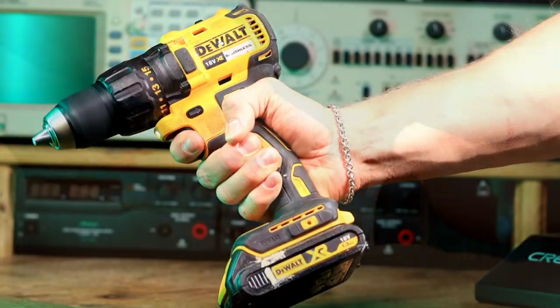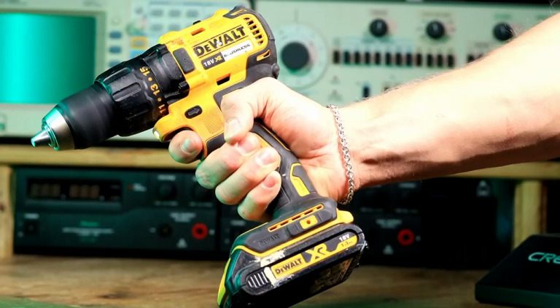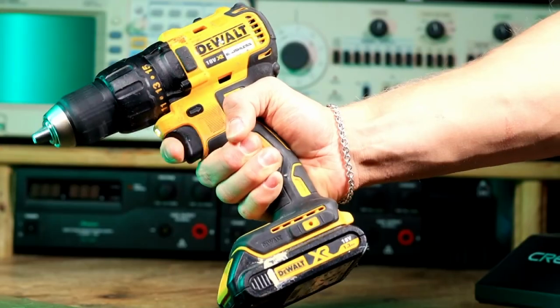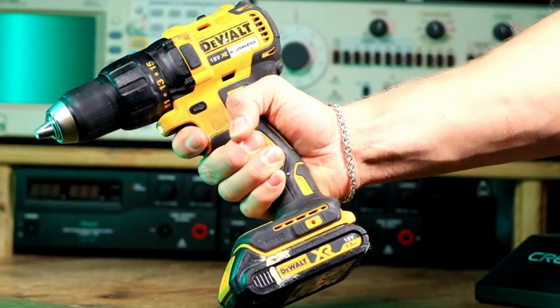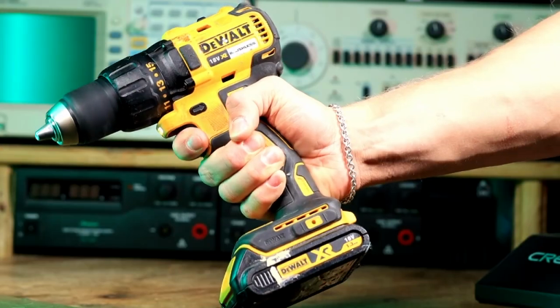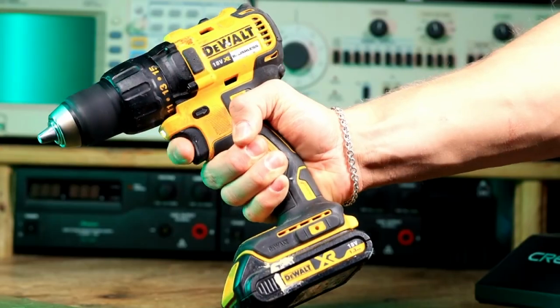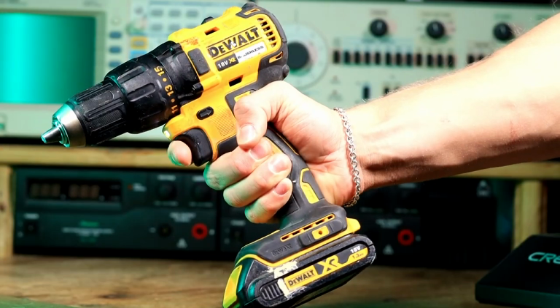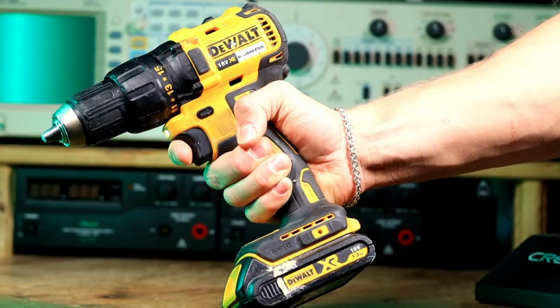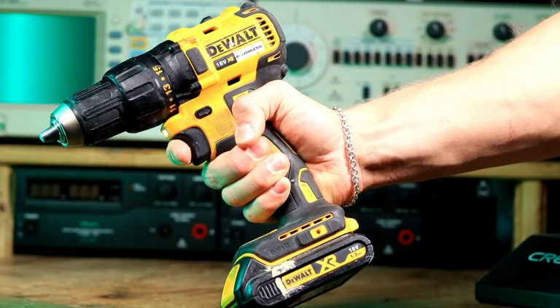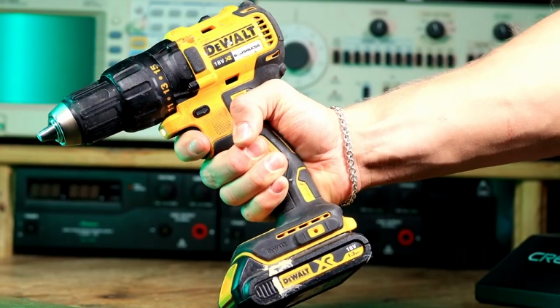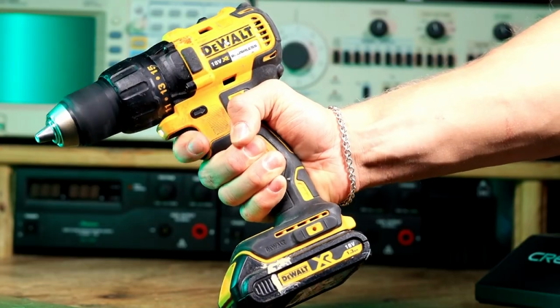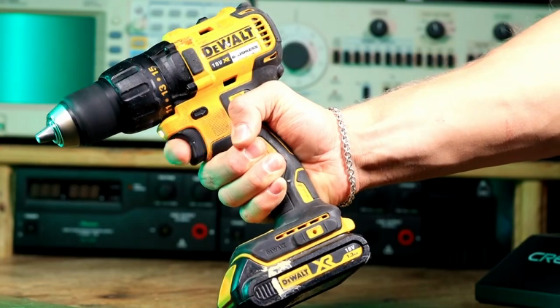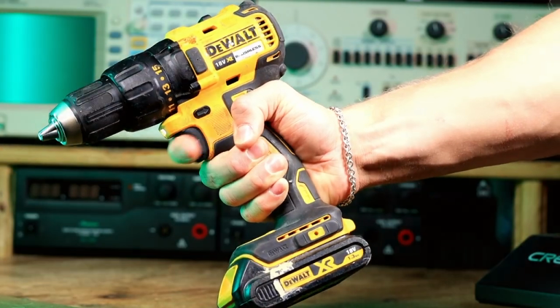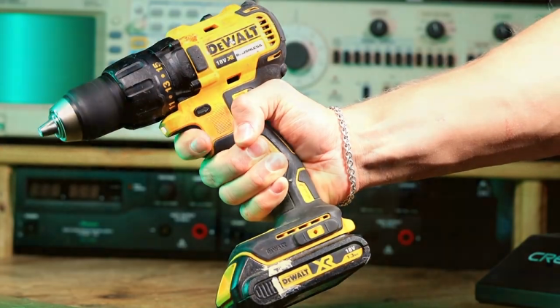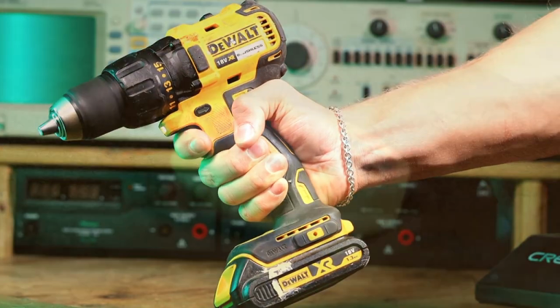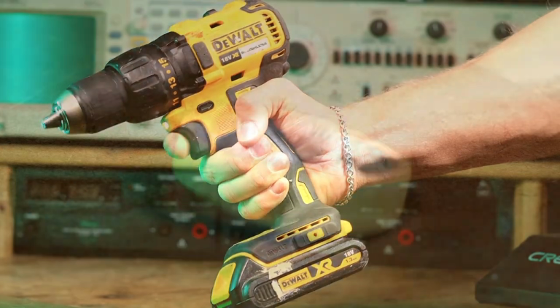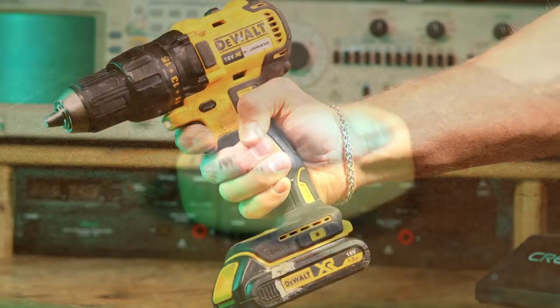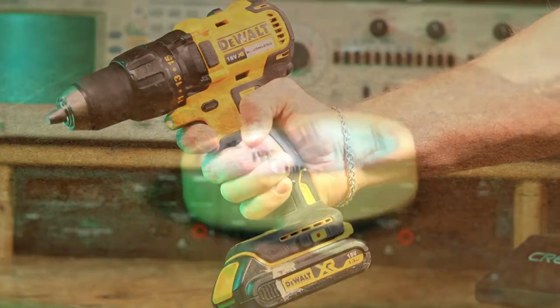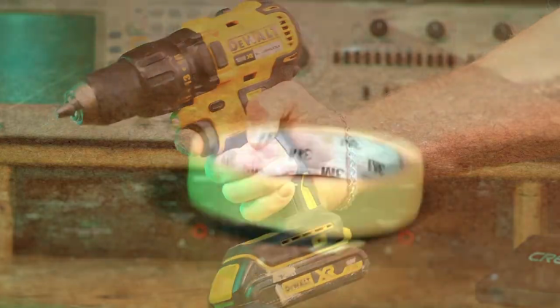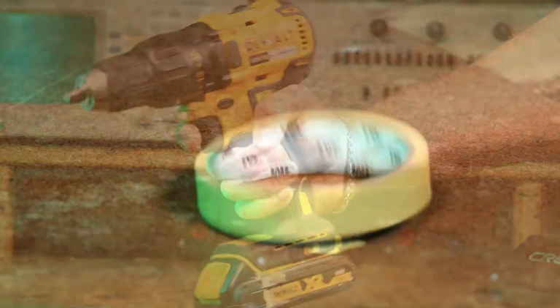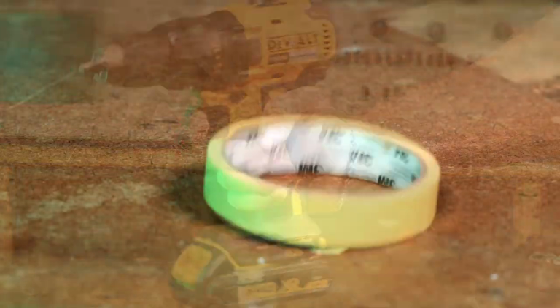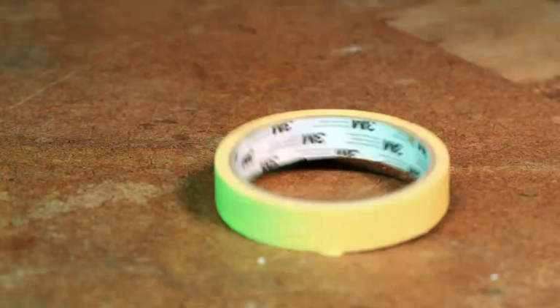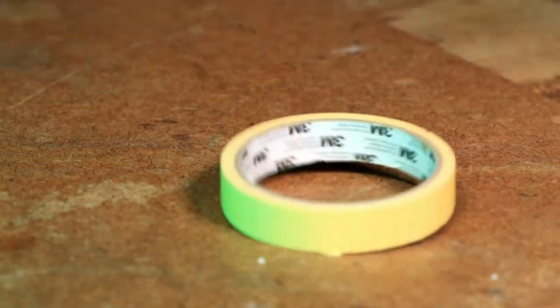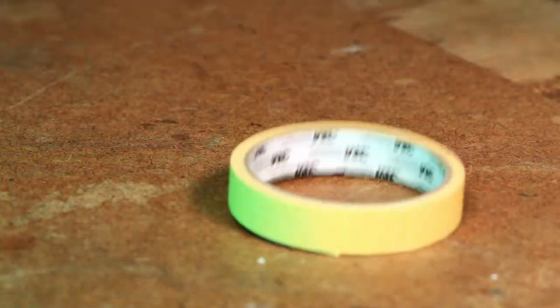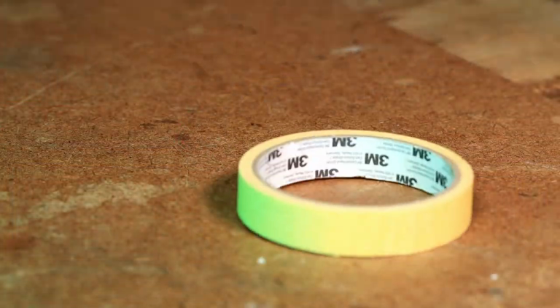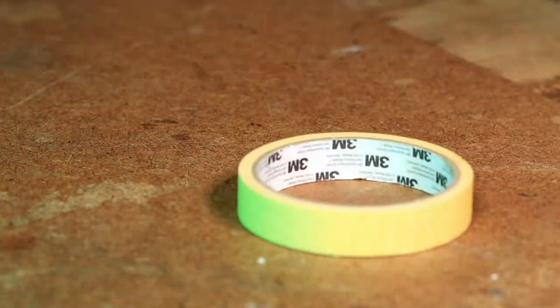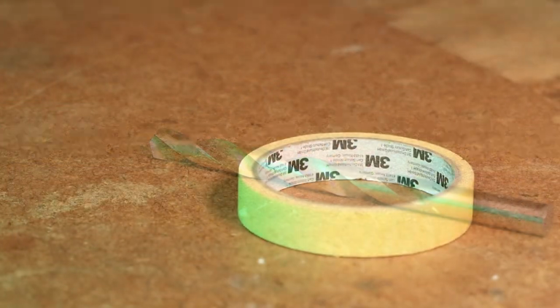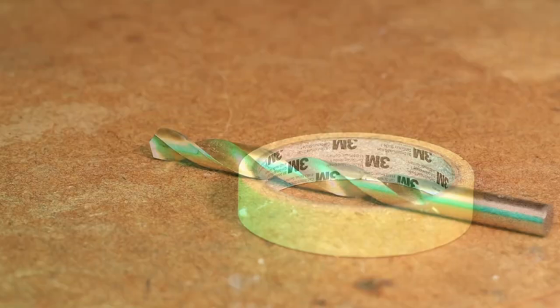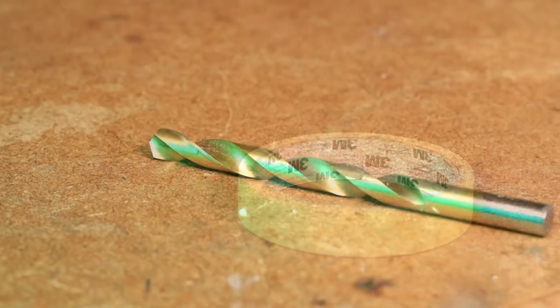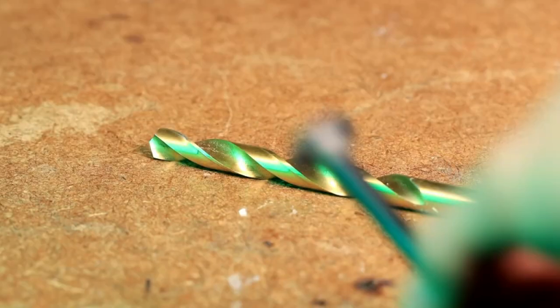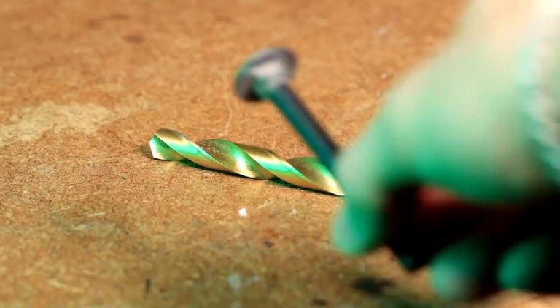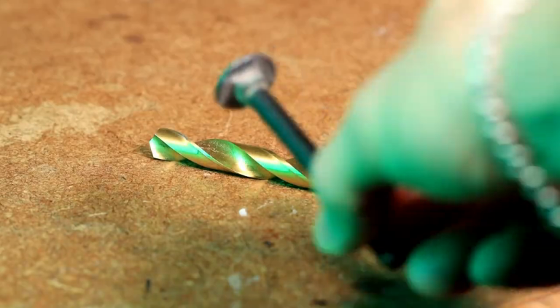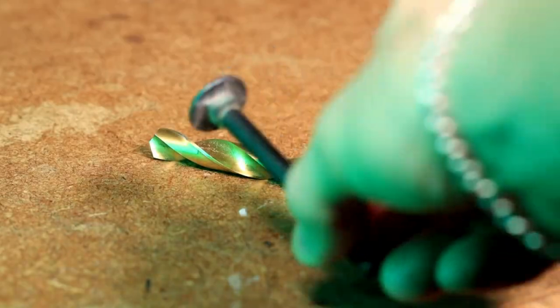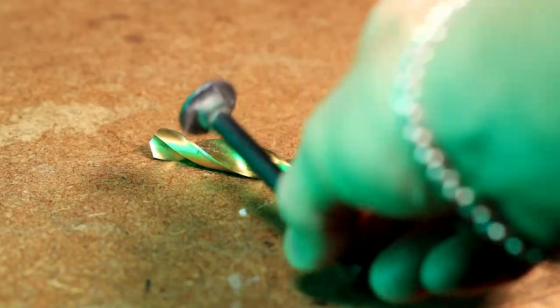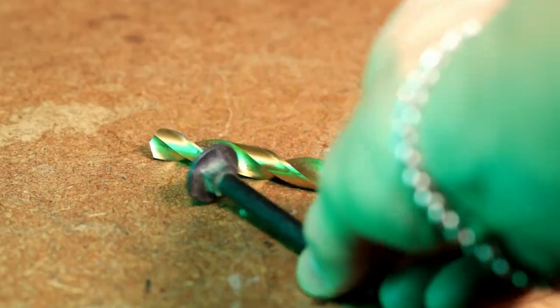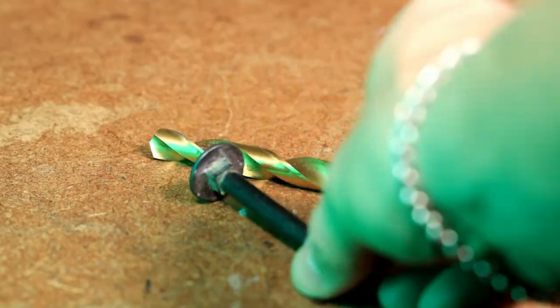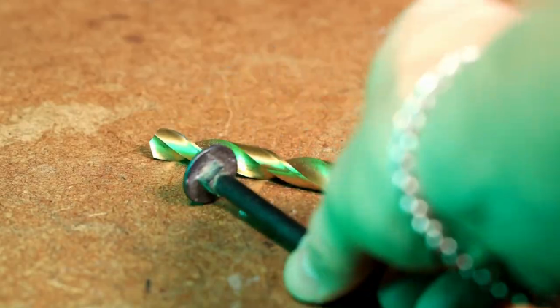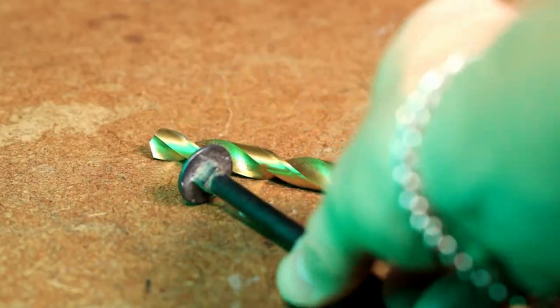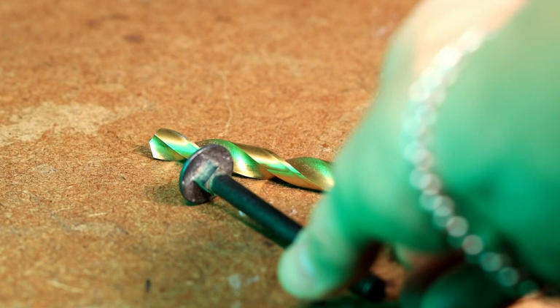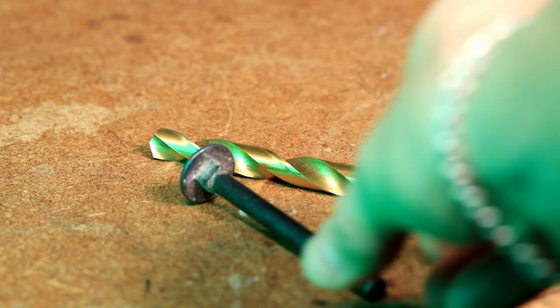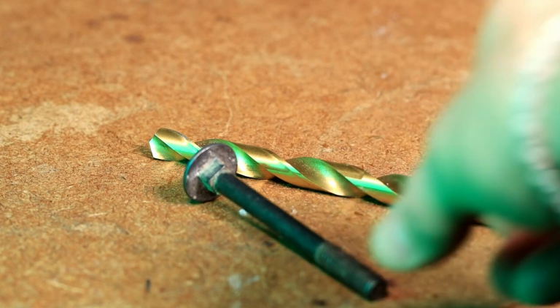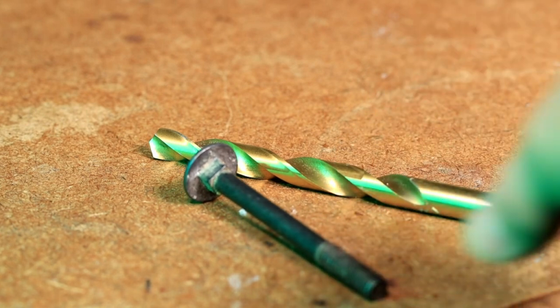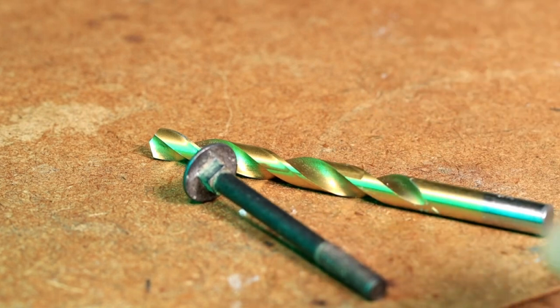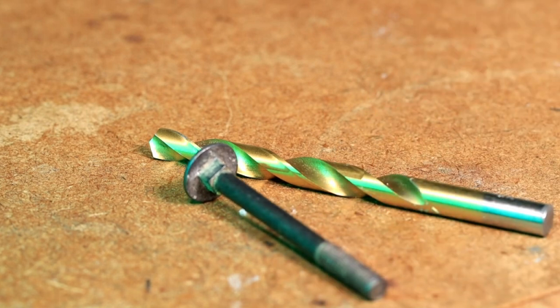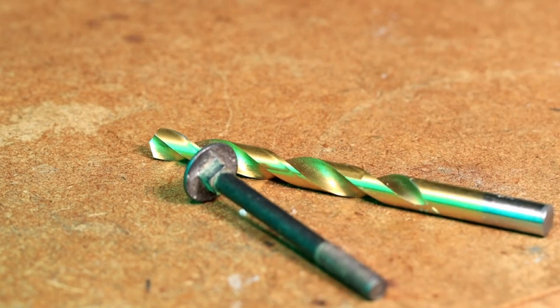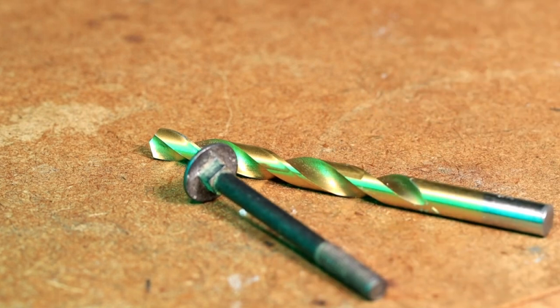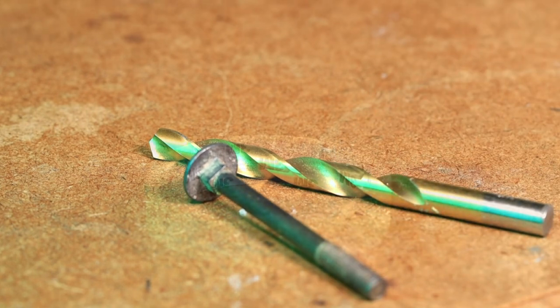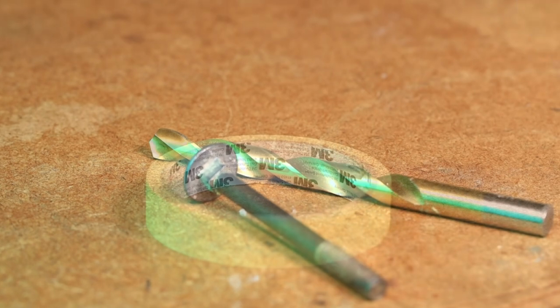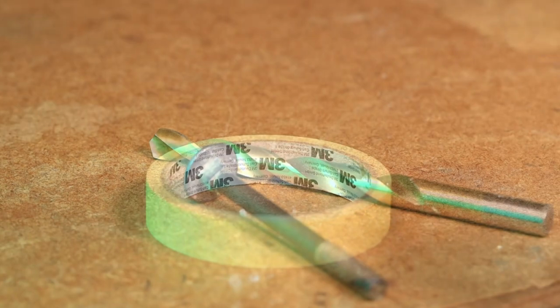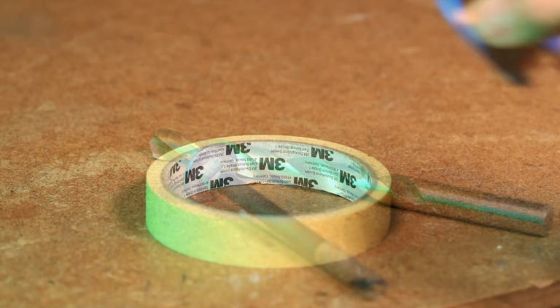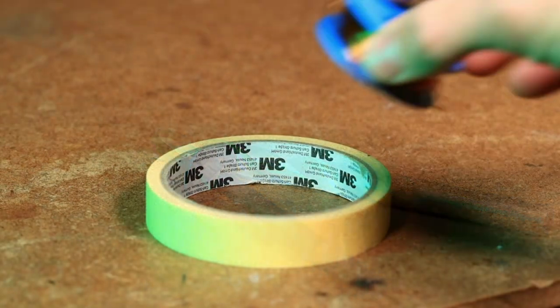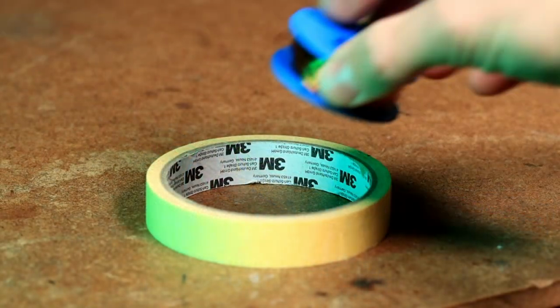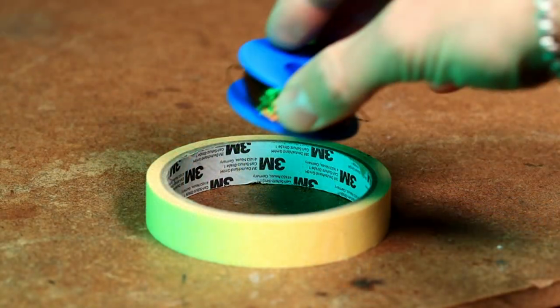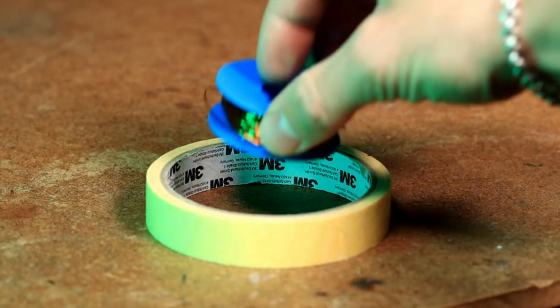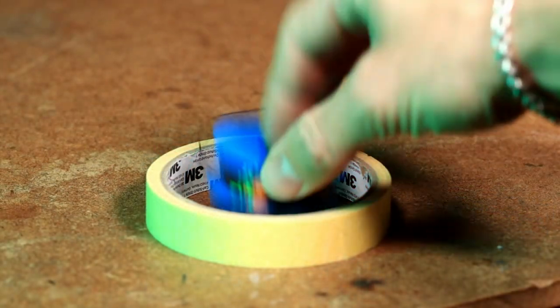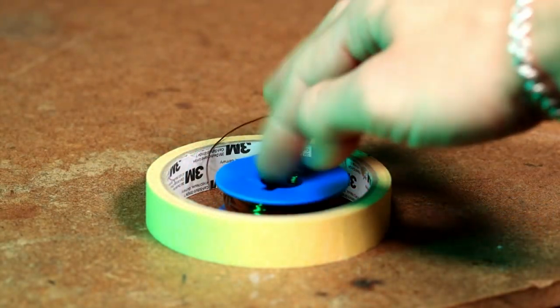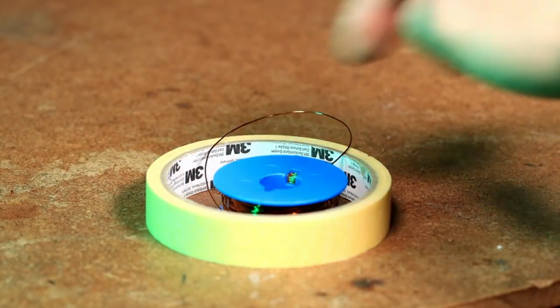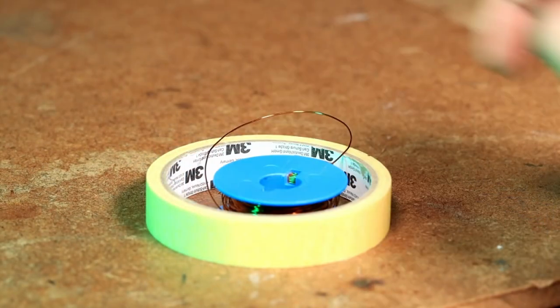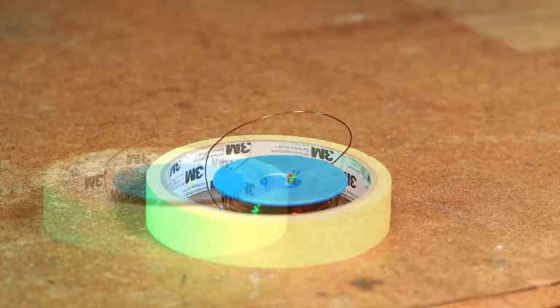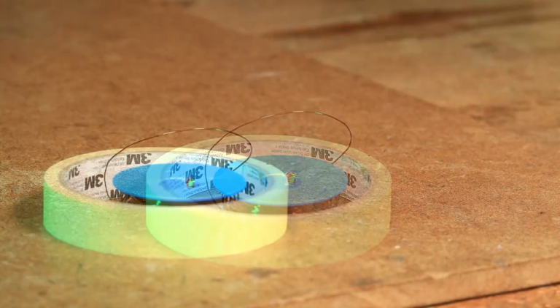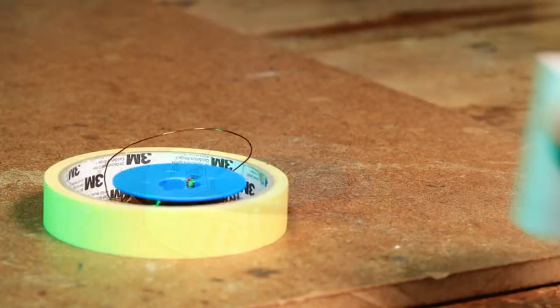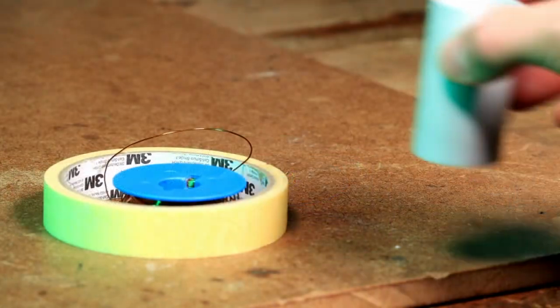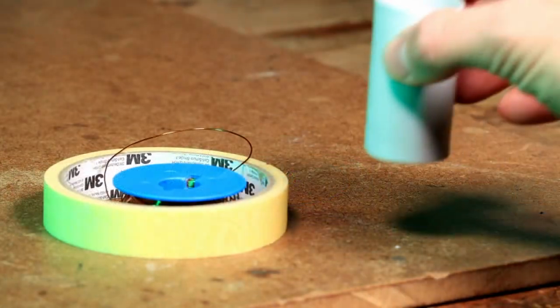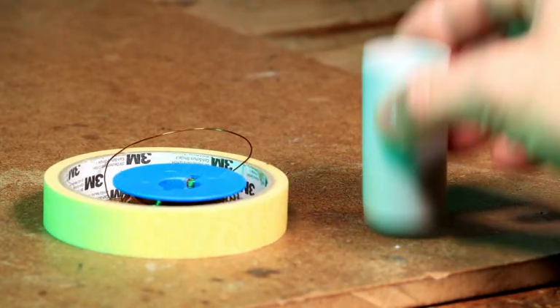All you need is a cordless drill, some tape, a drill bit or a large screw, the copper wire and a tube.